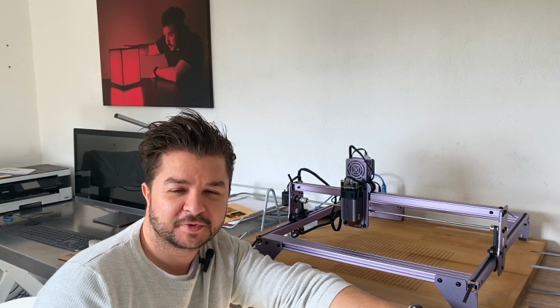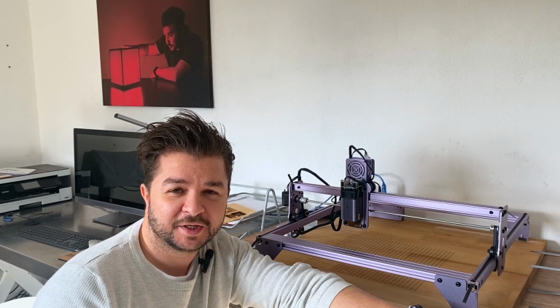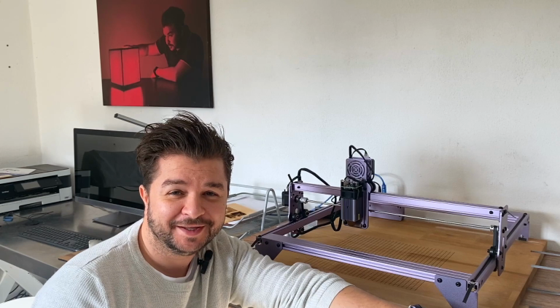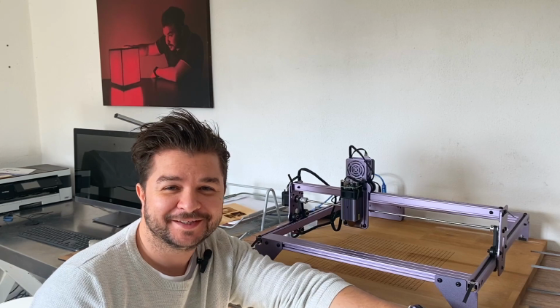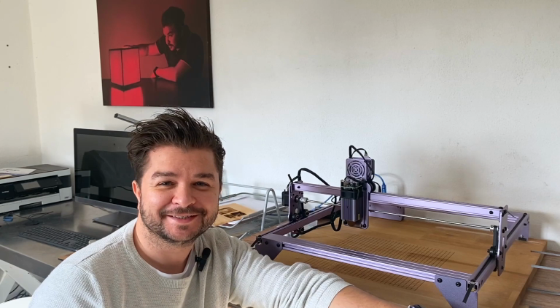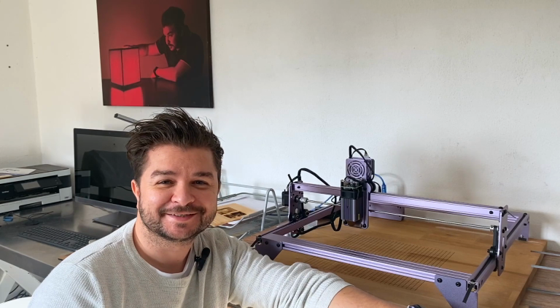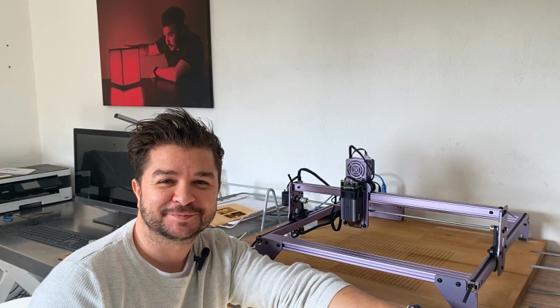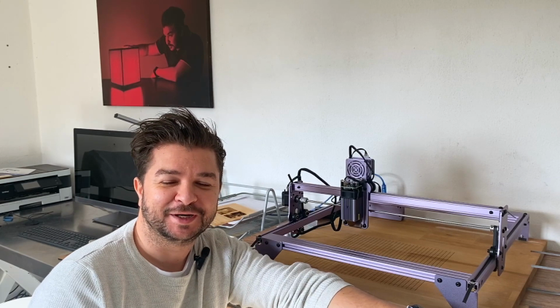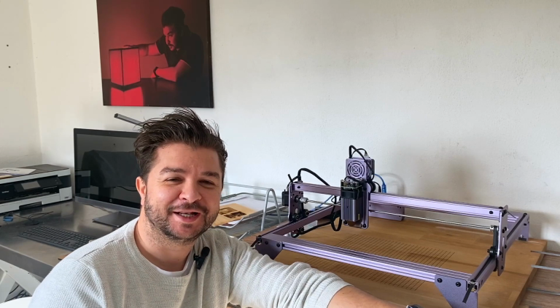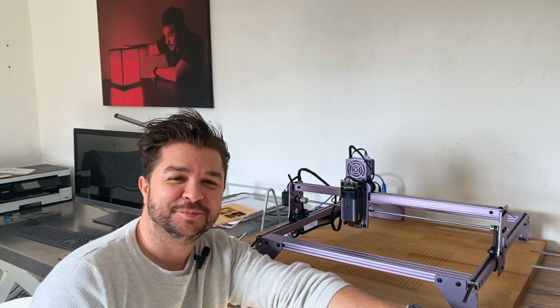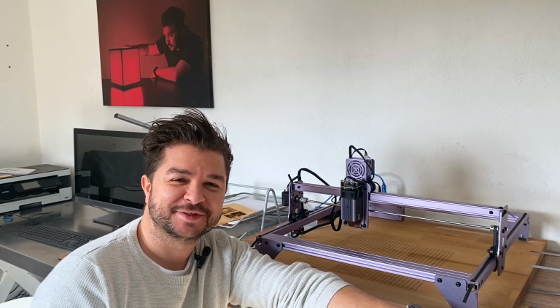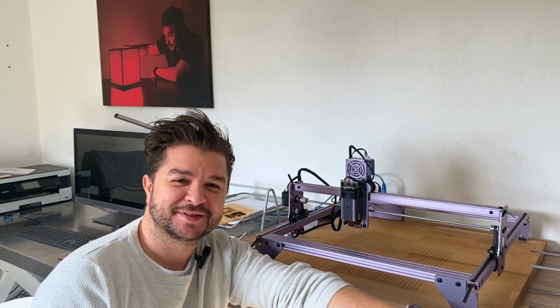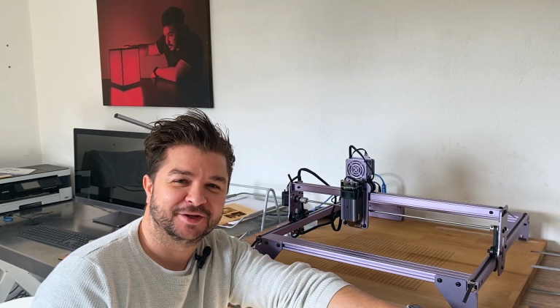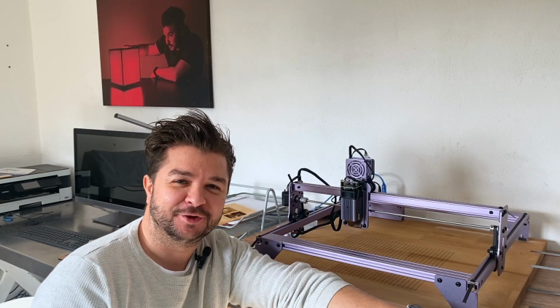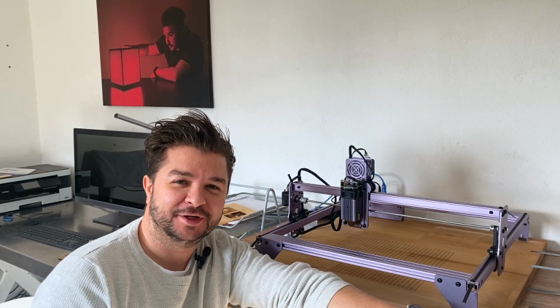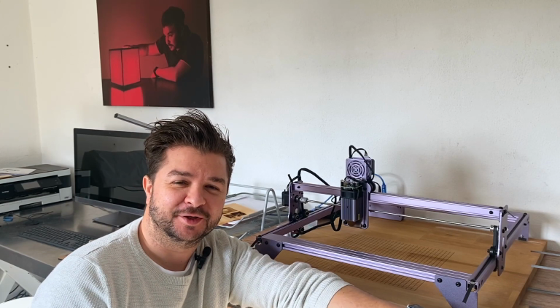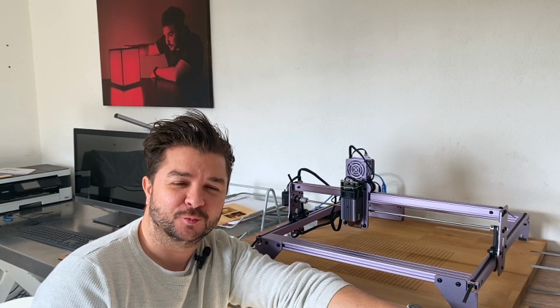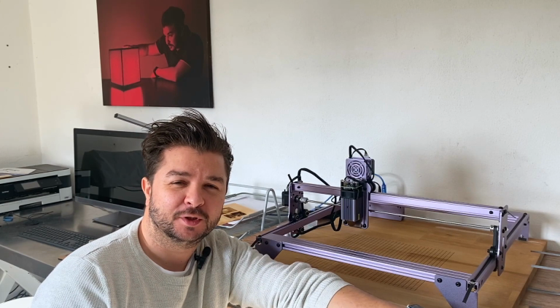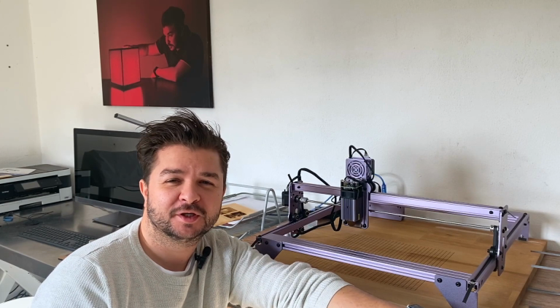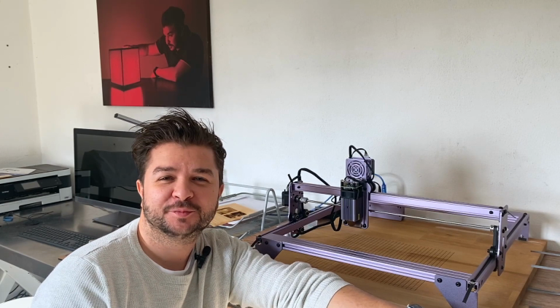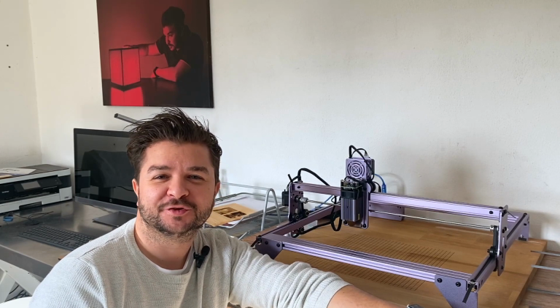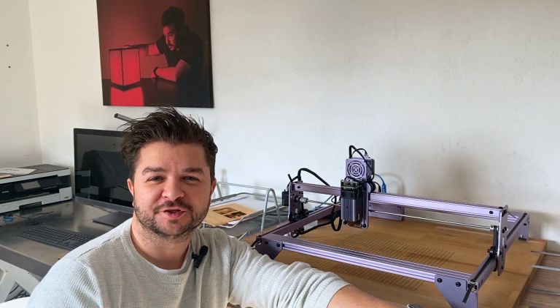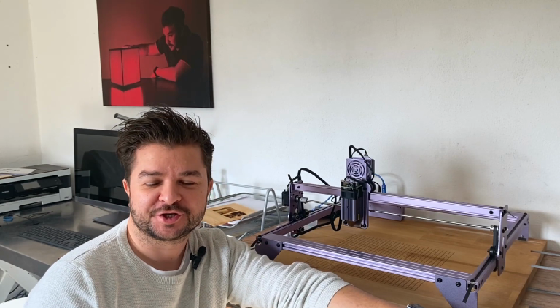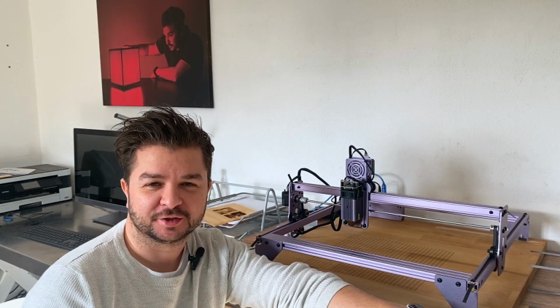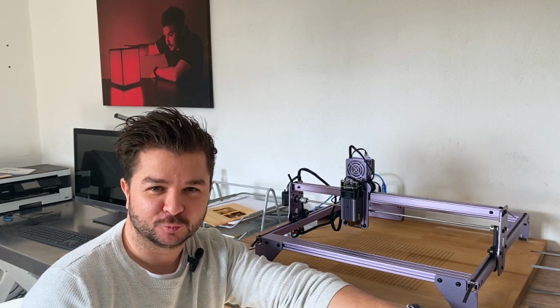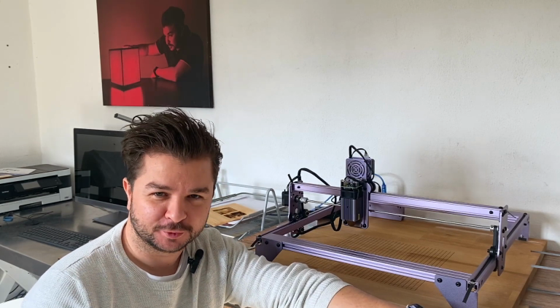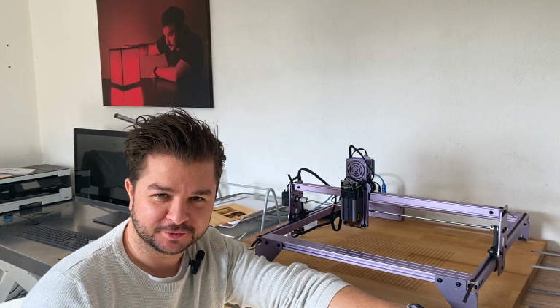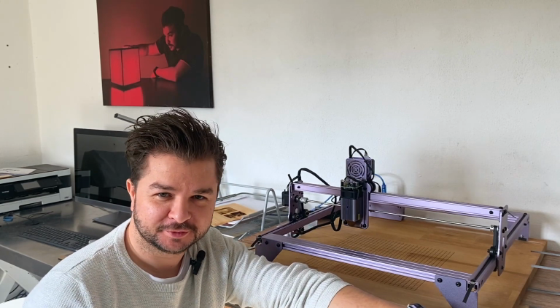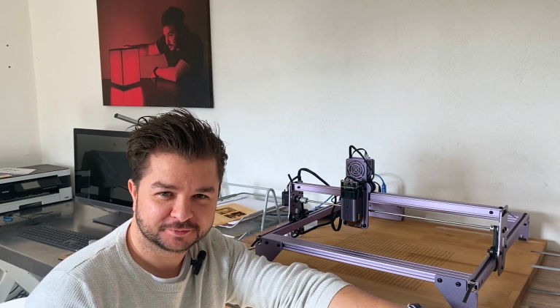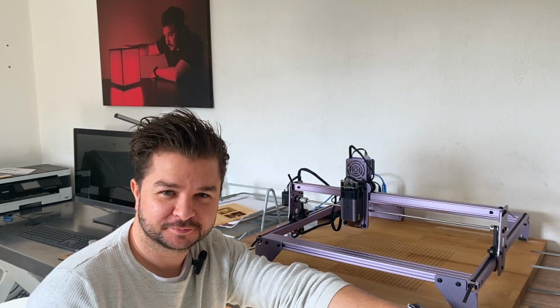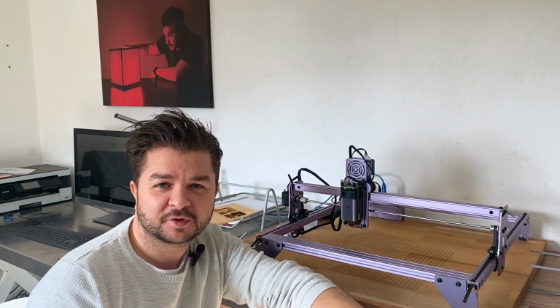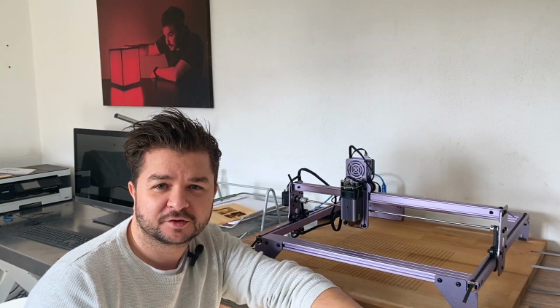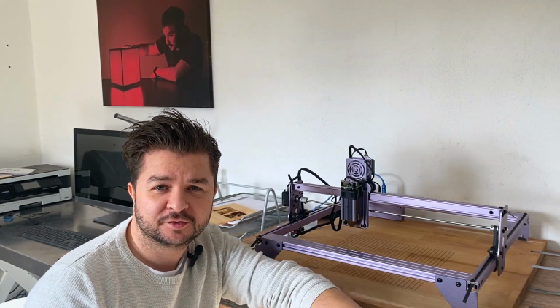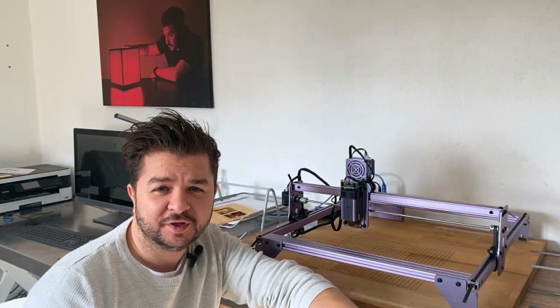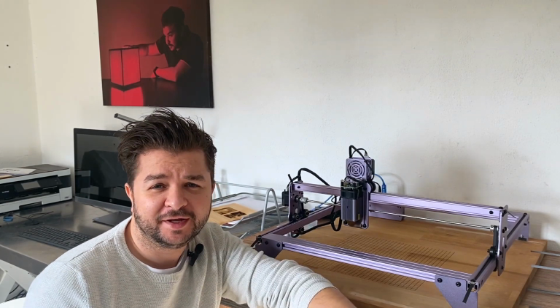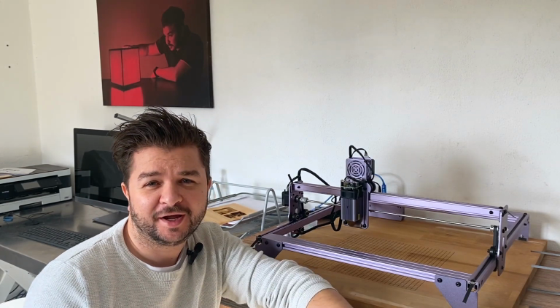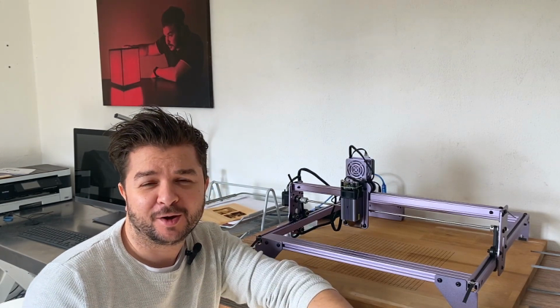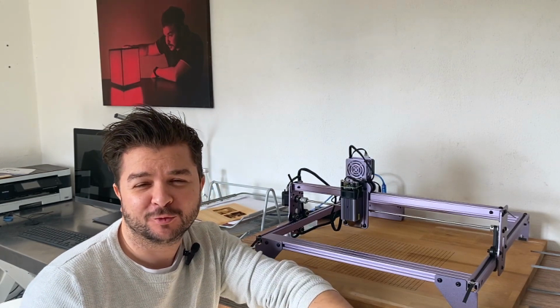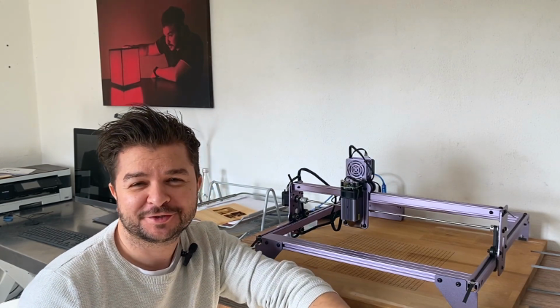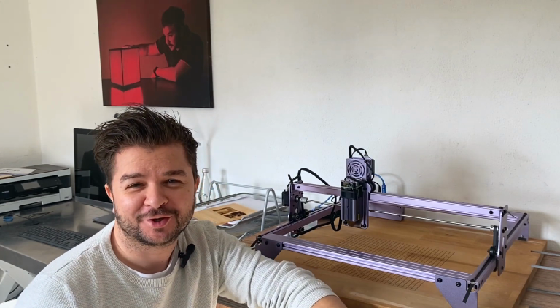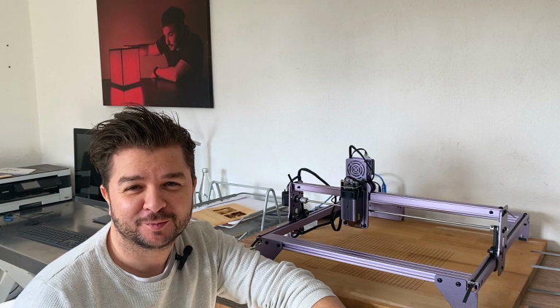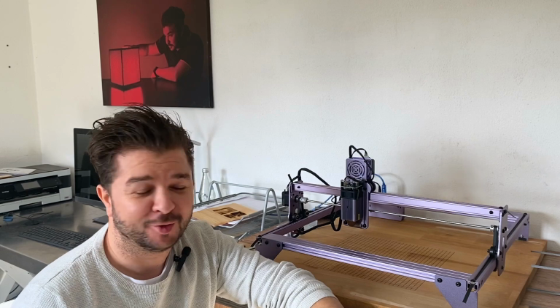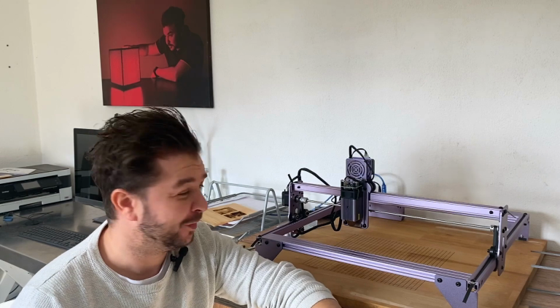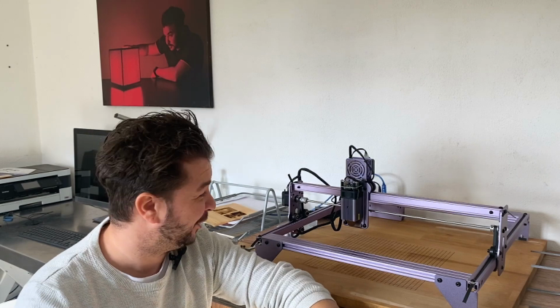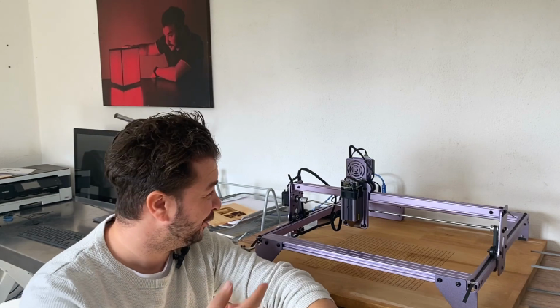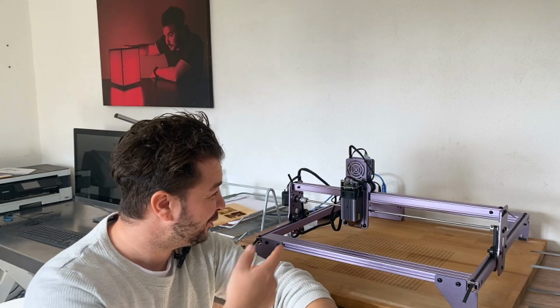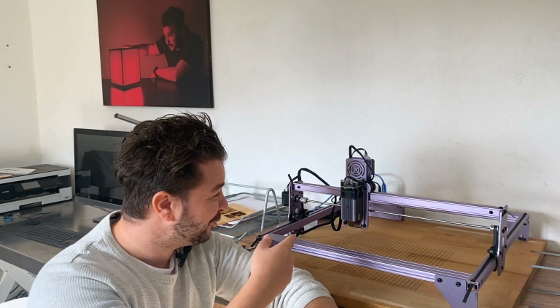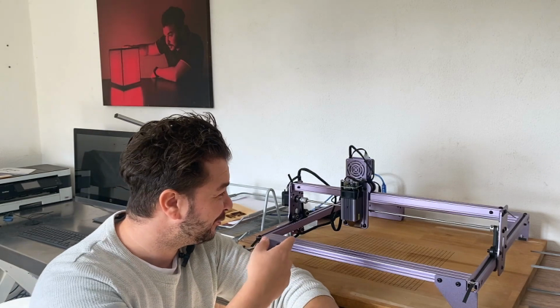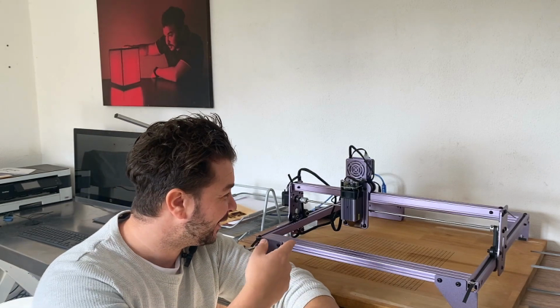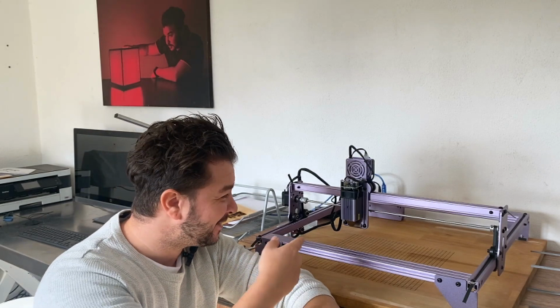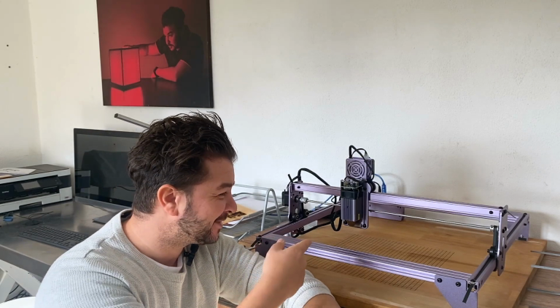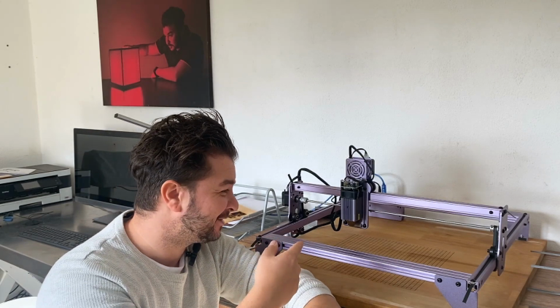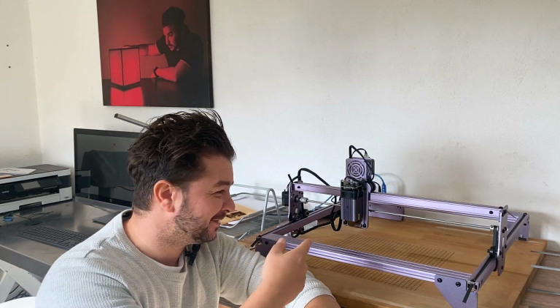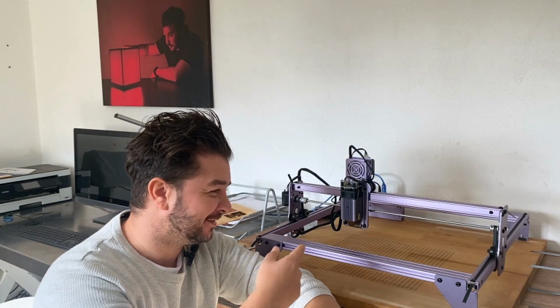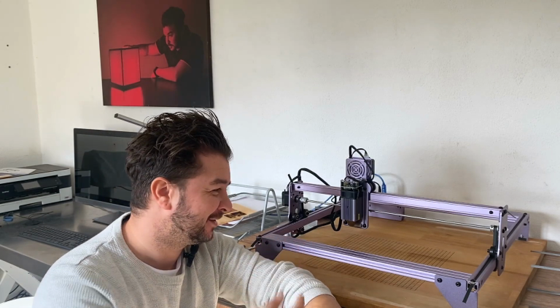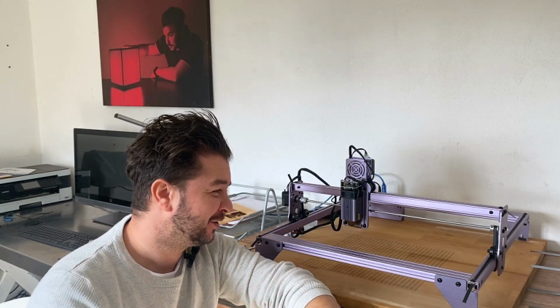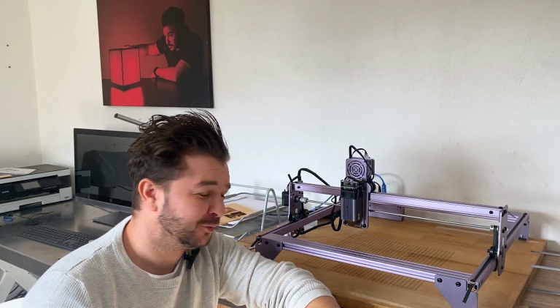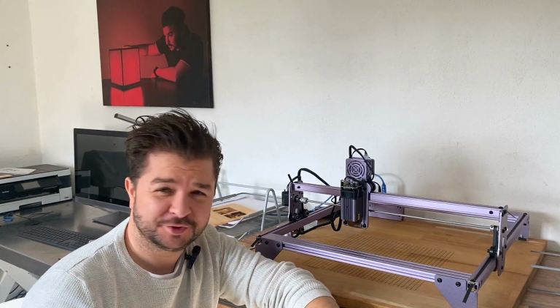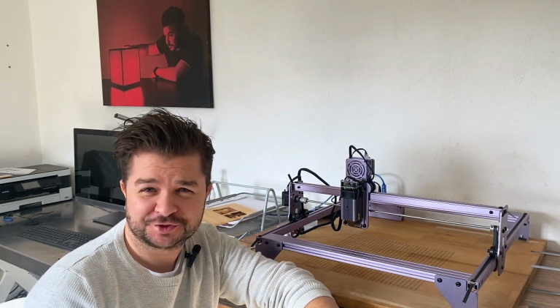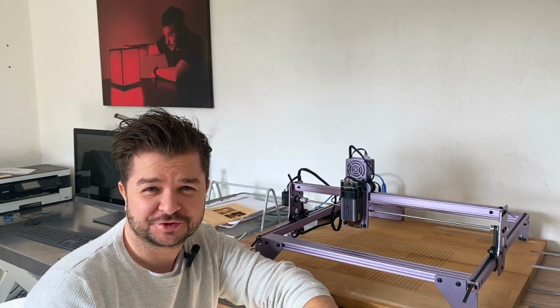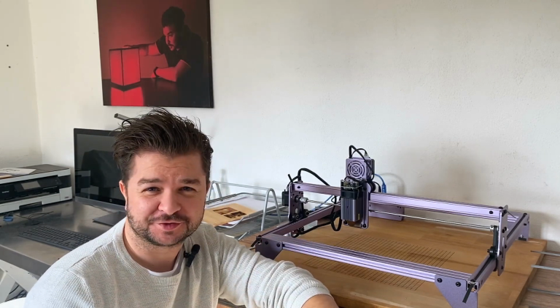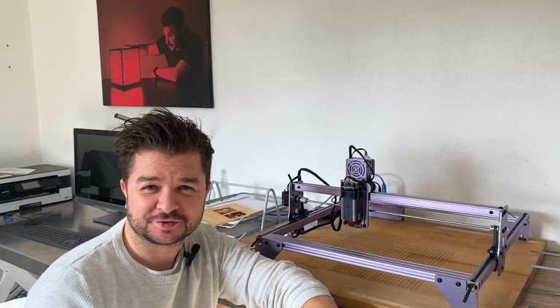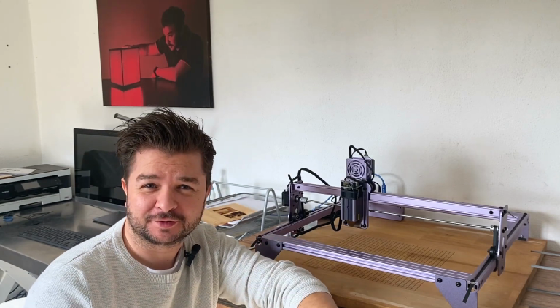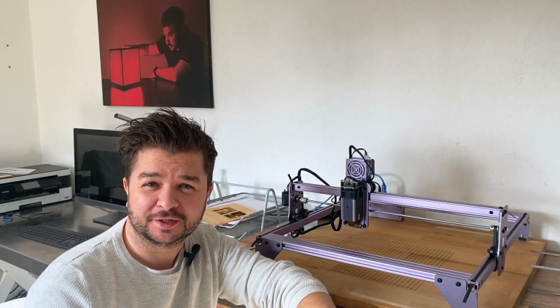Hey guys, my name is Gennry and welcome to the channel Wooden. Today I want to talk about my new laser, which just arrived.